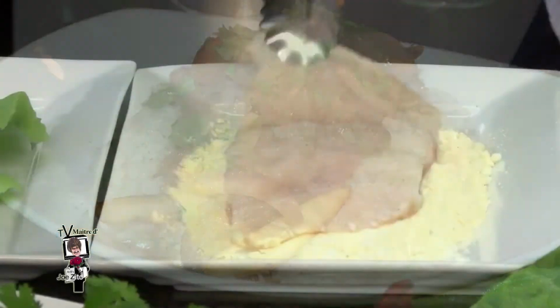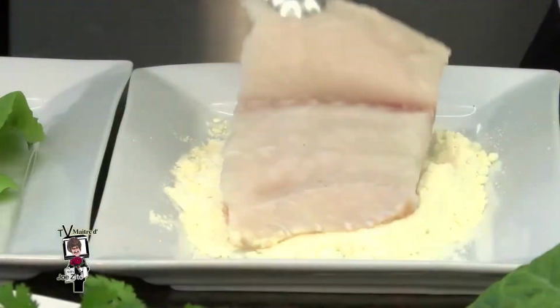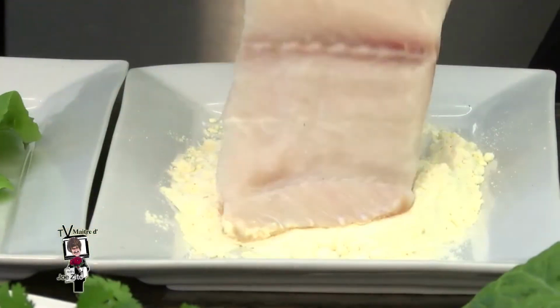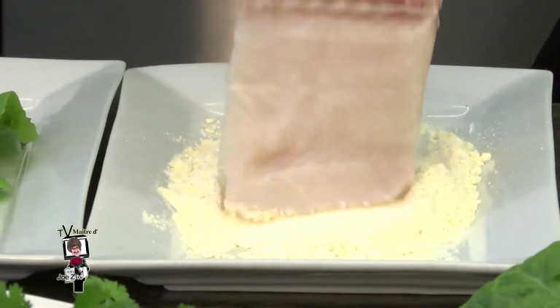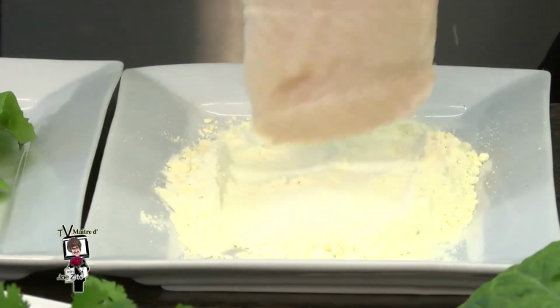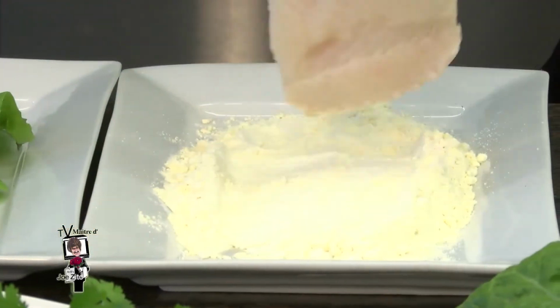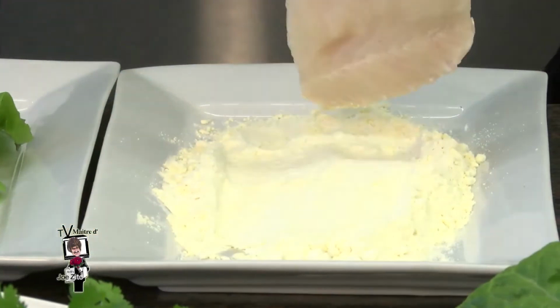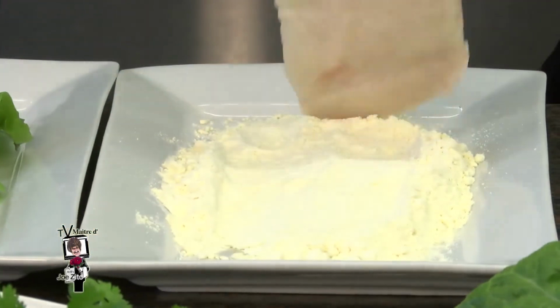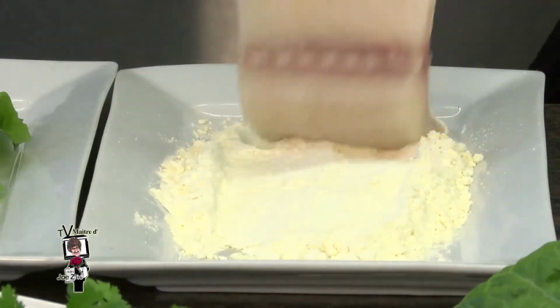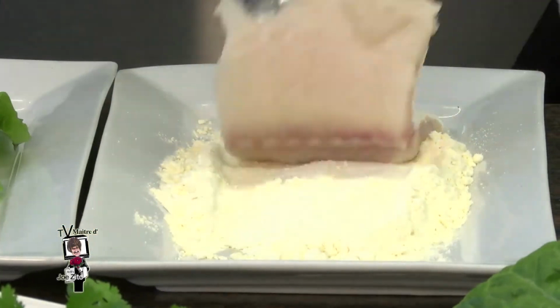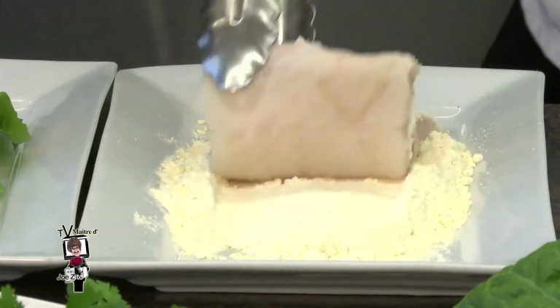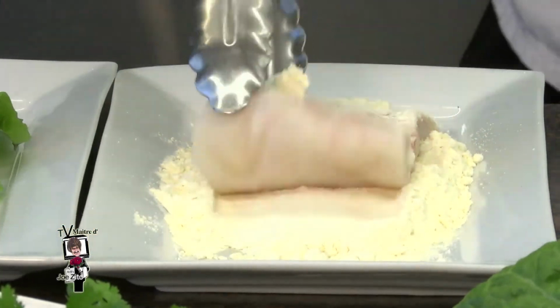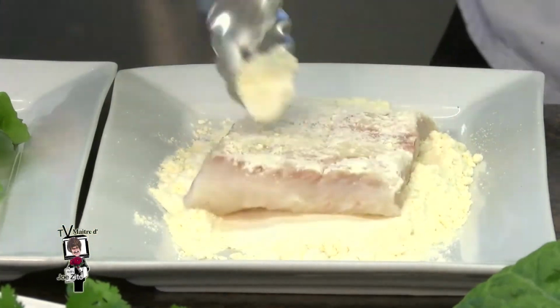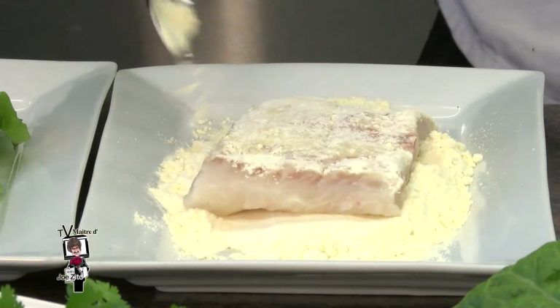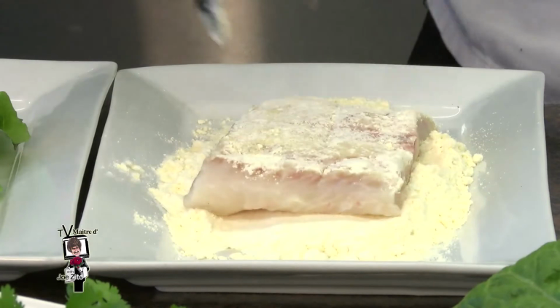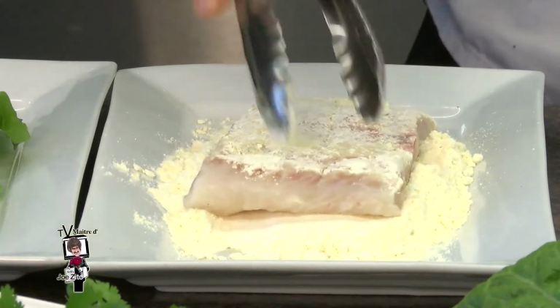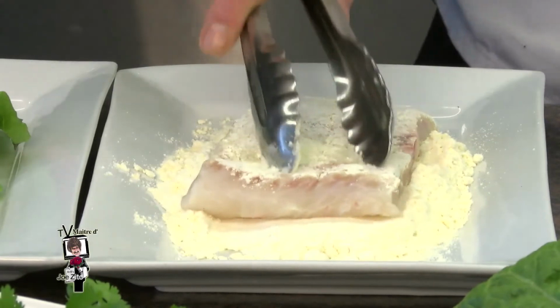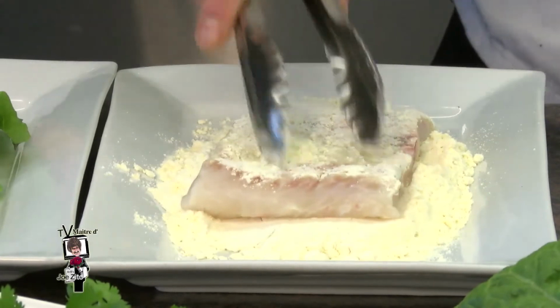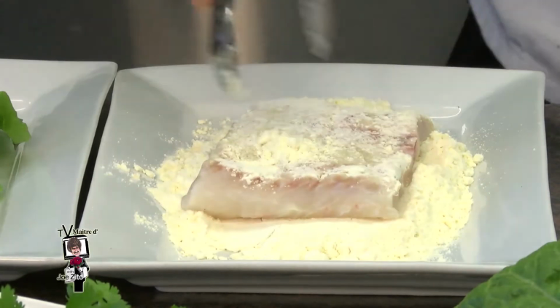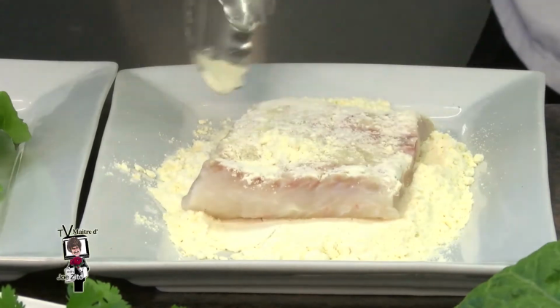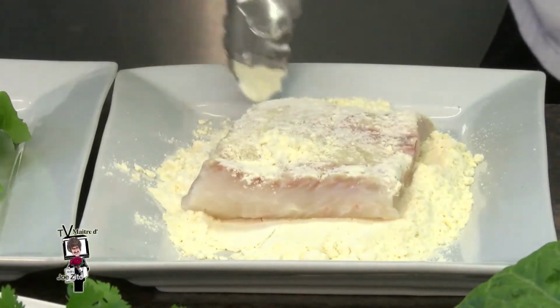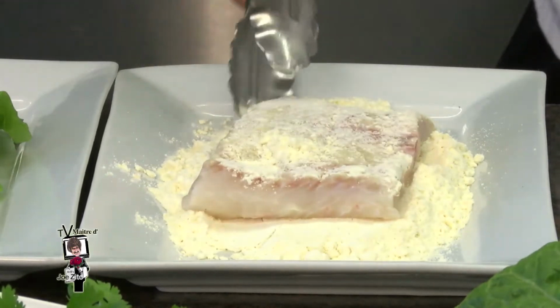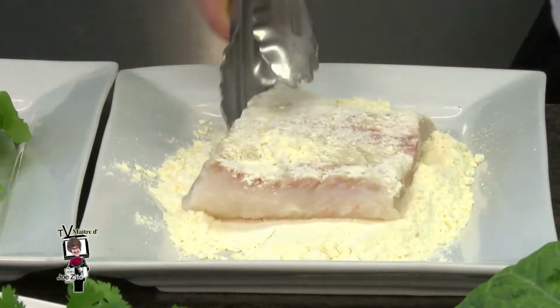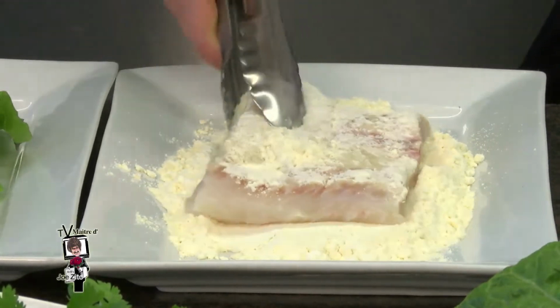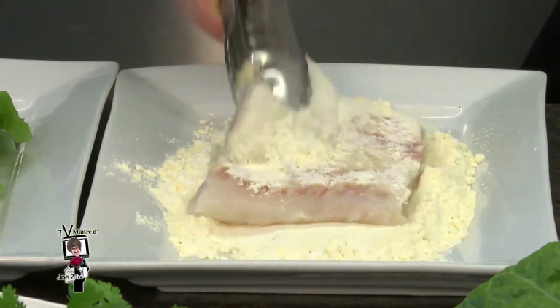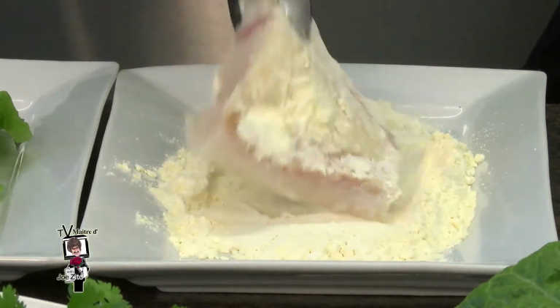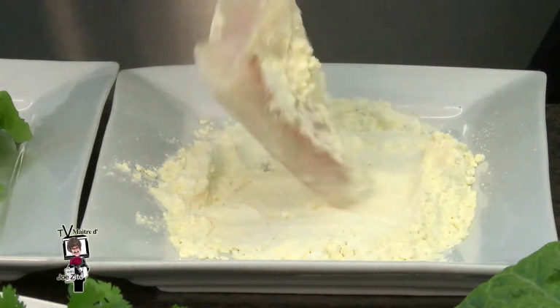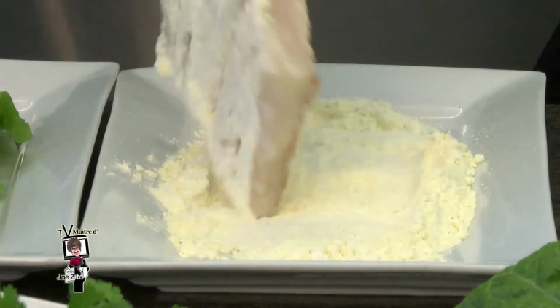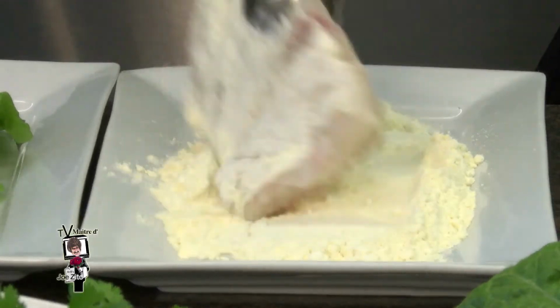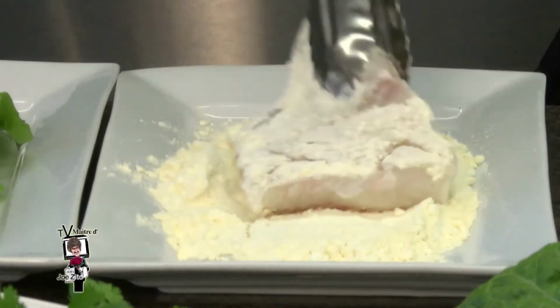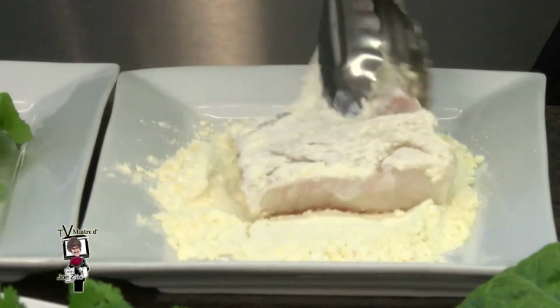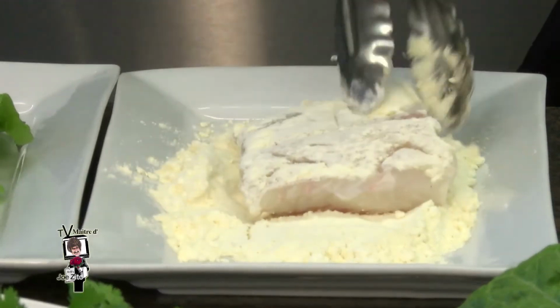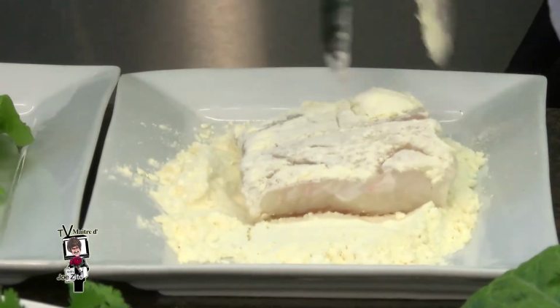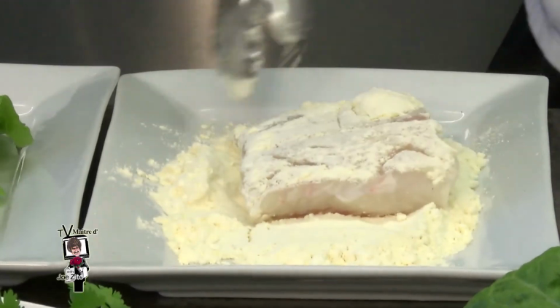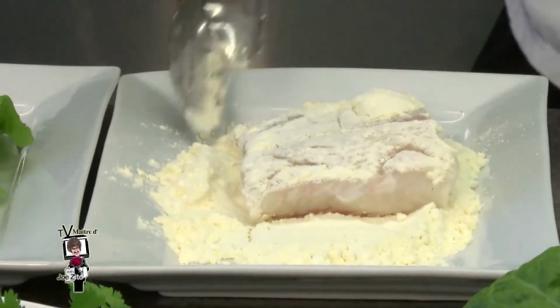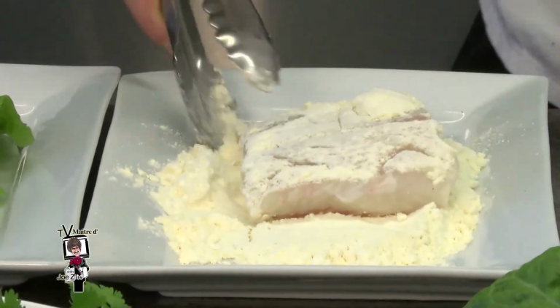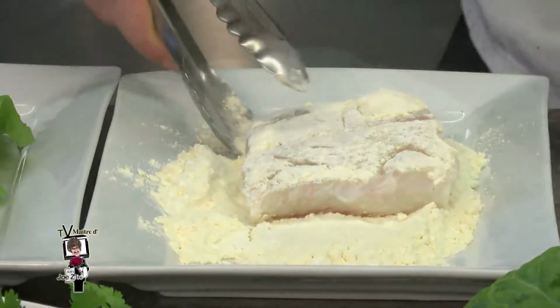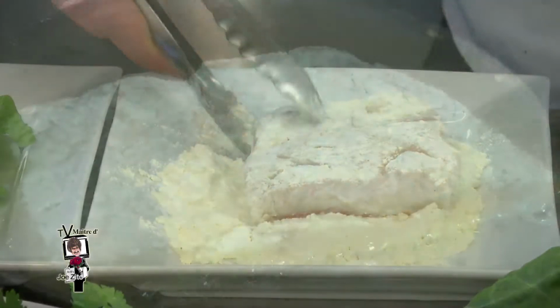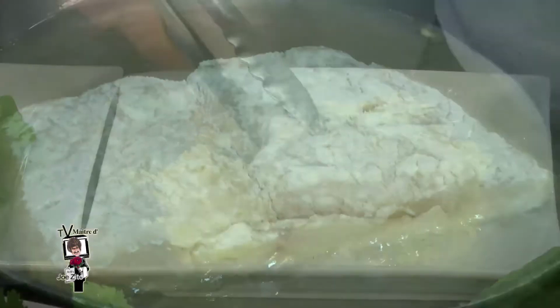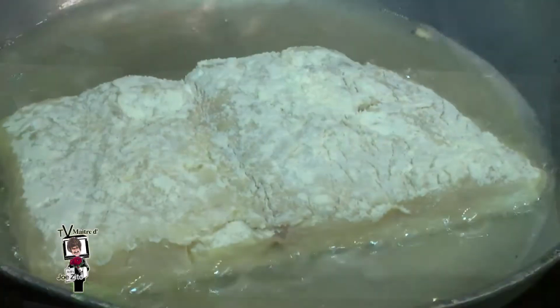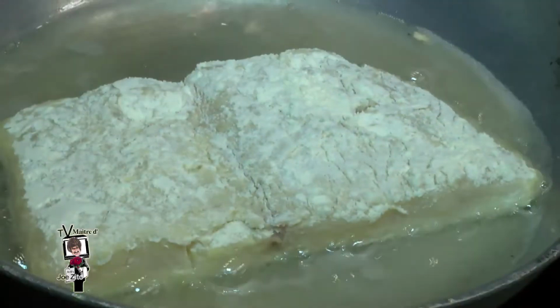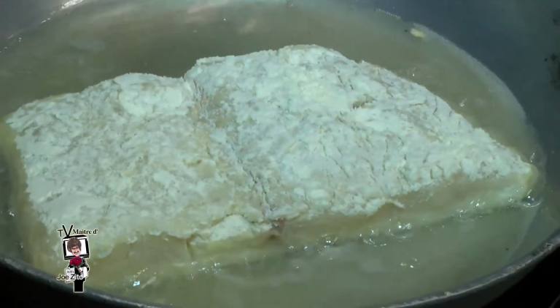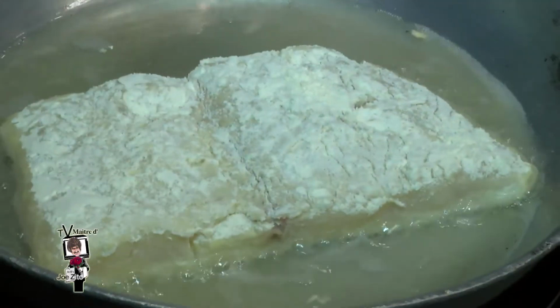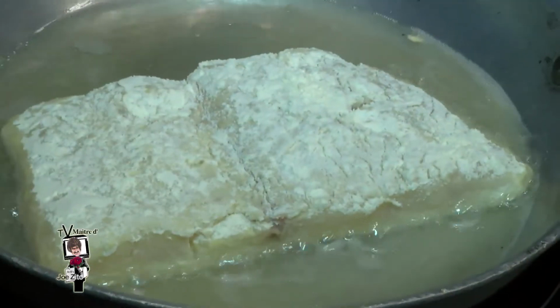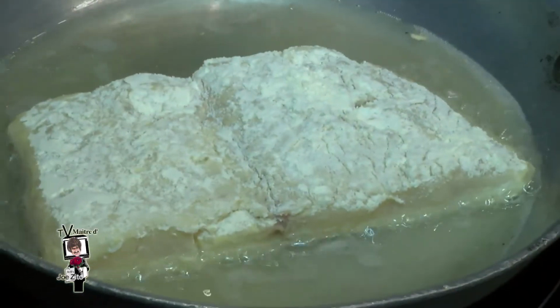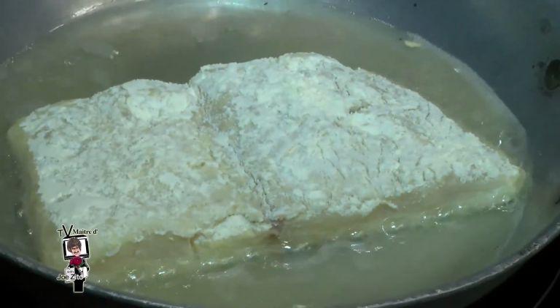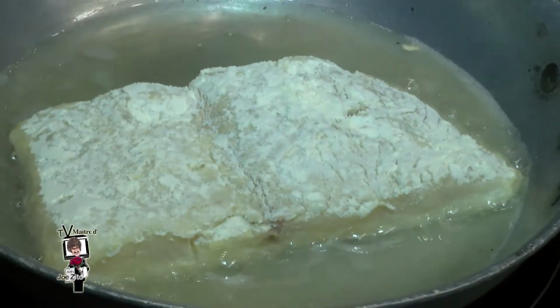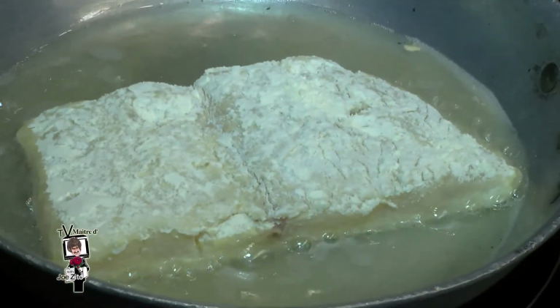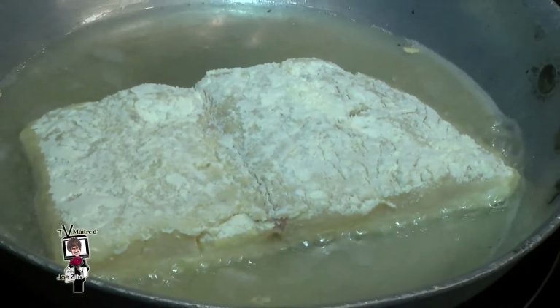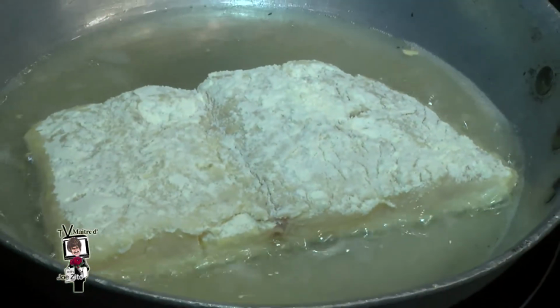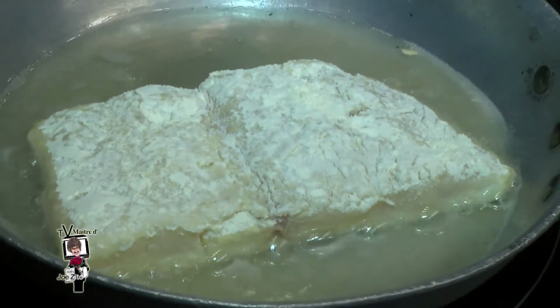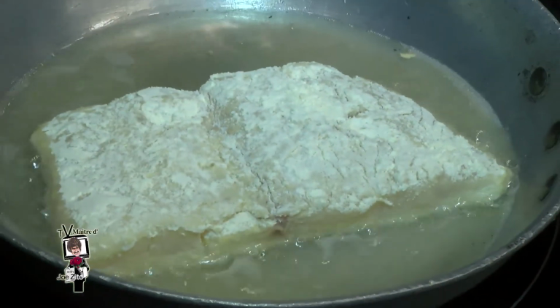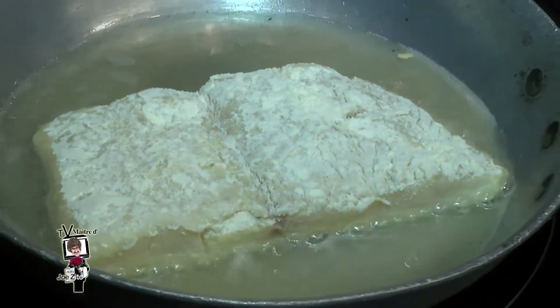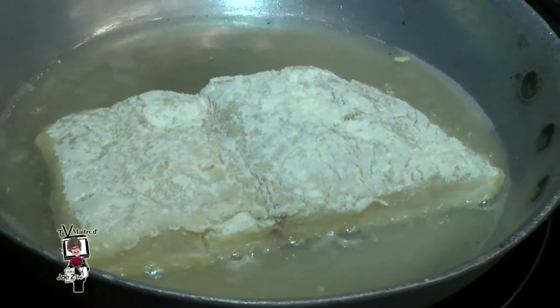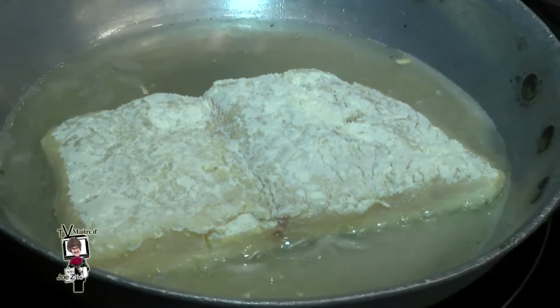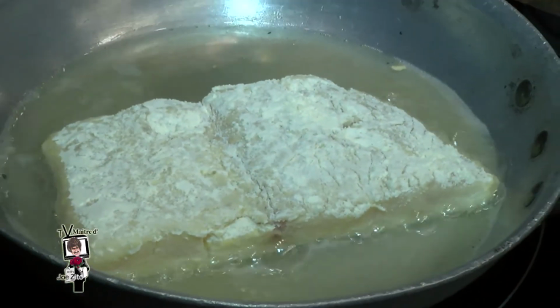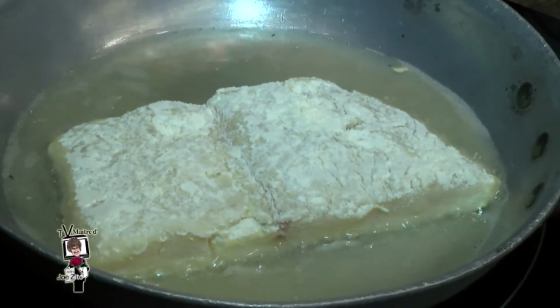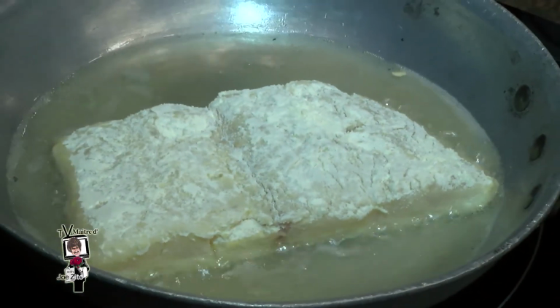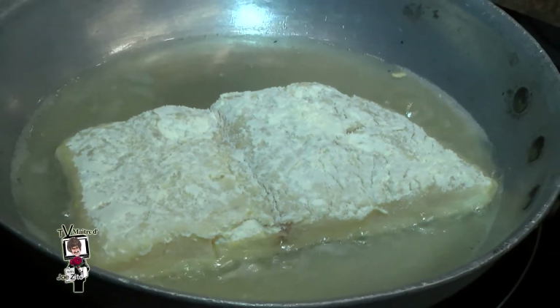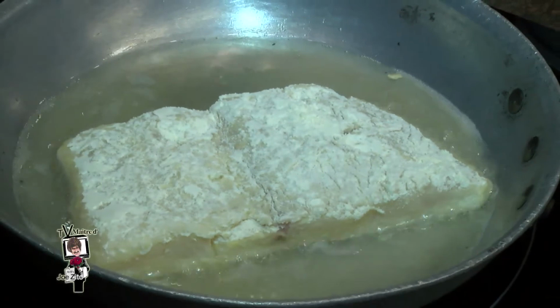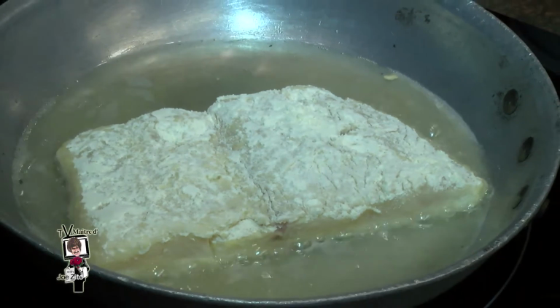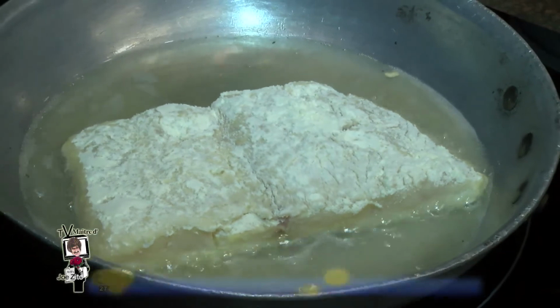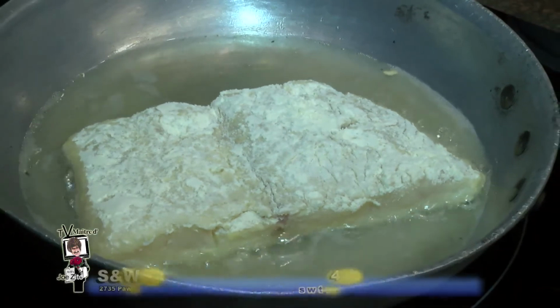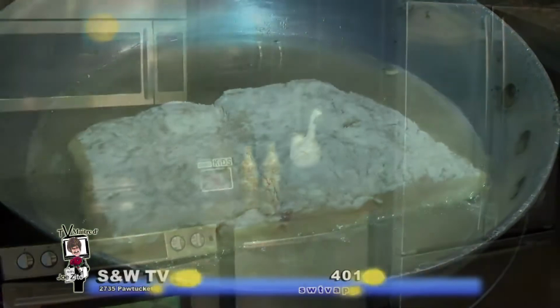What we have here is a pre-seasoned flour. What we're going to do is lightly coat the paiche and just cook it at about three minutes per side.